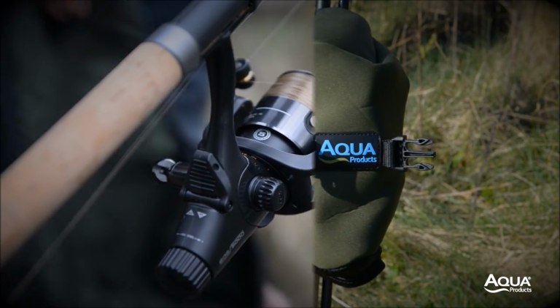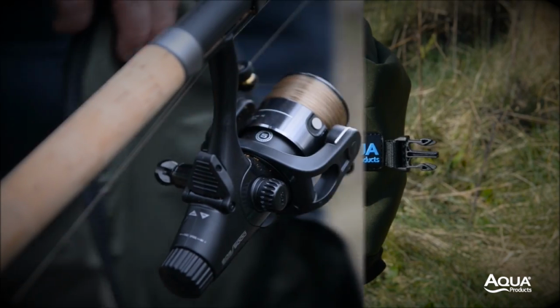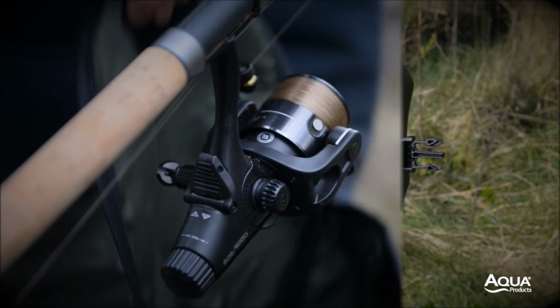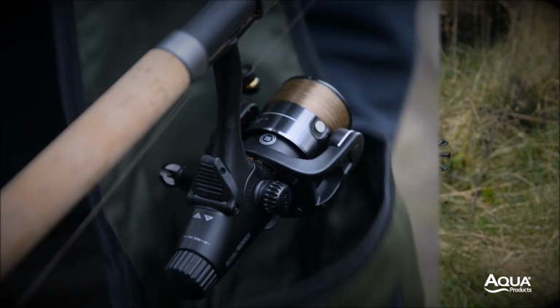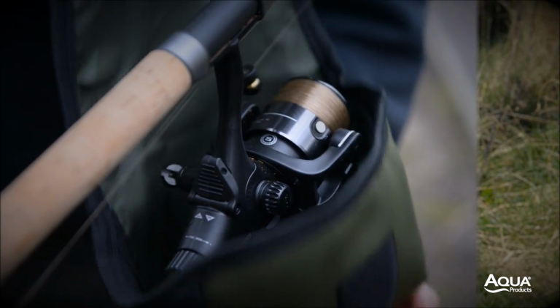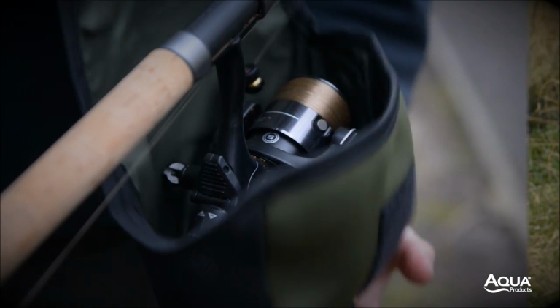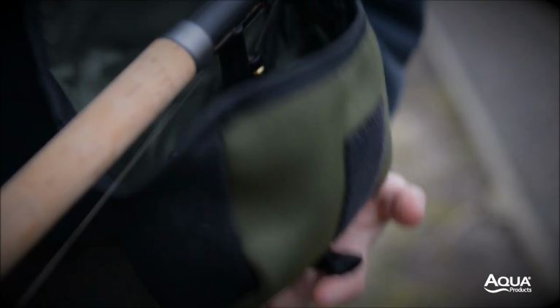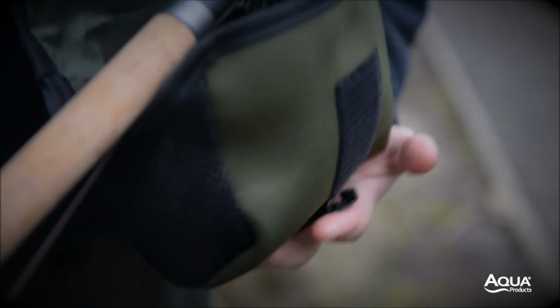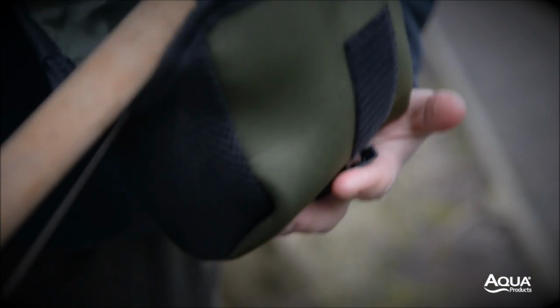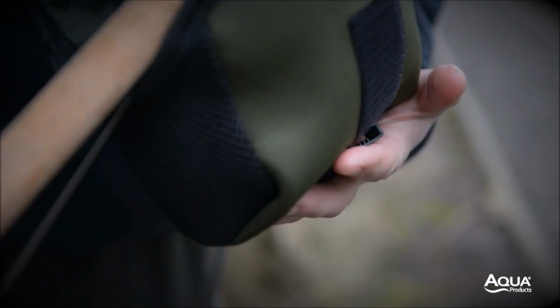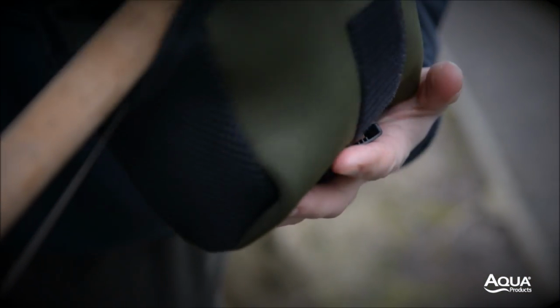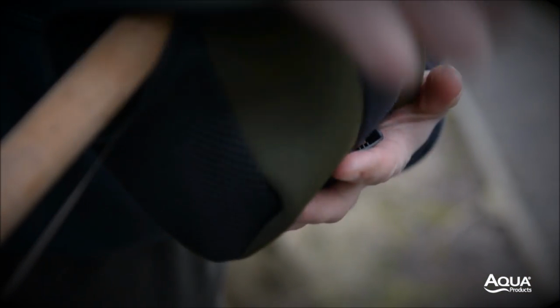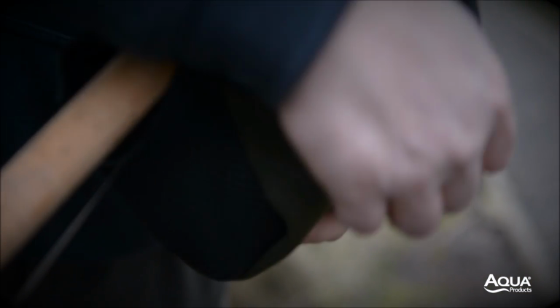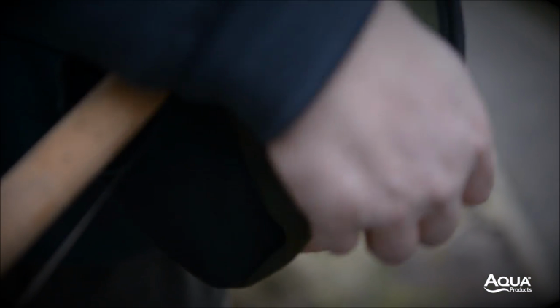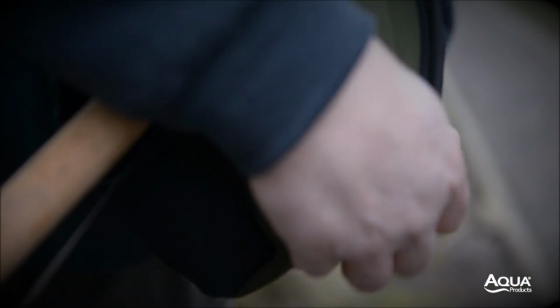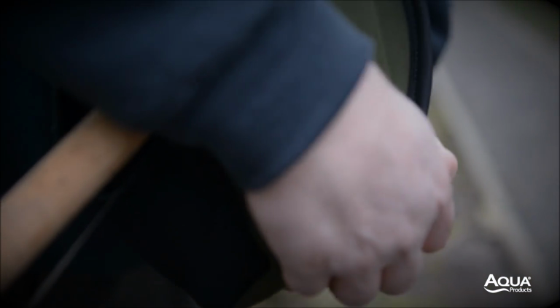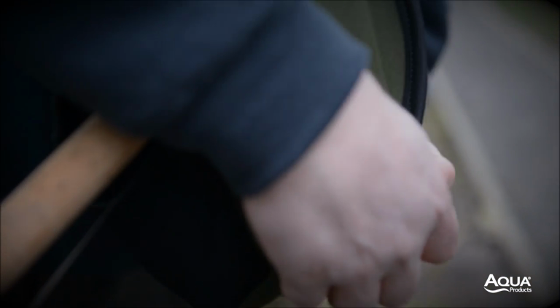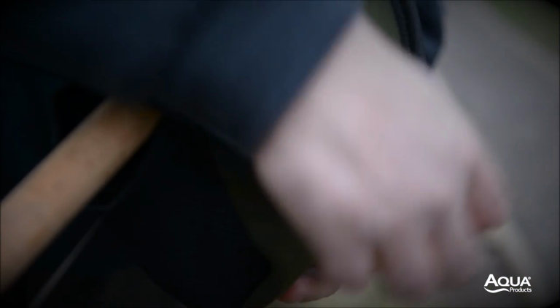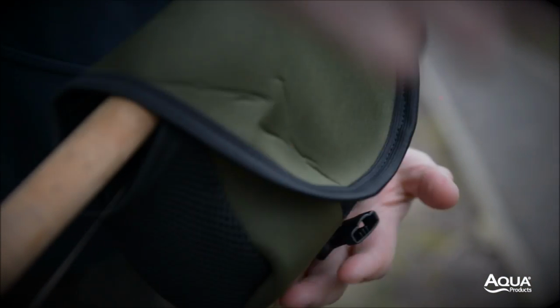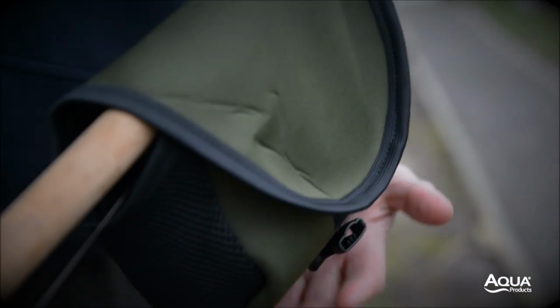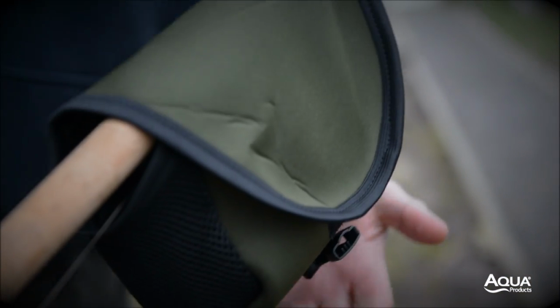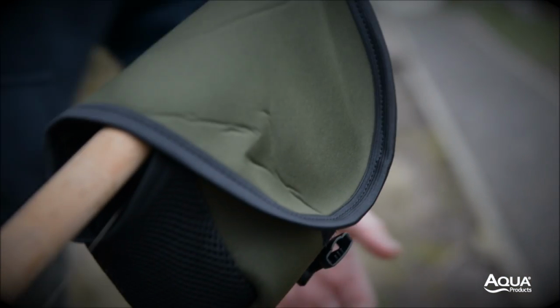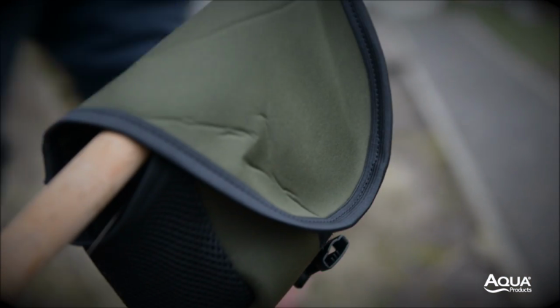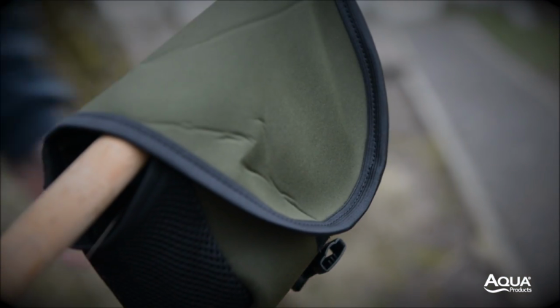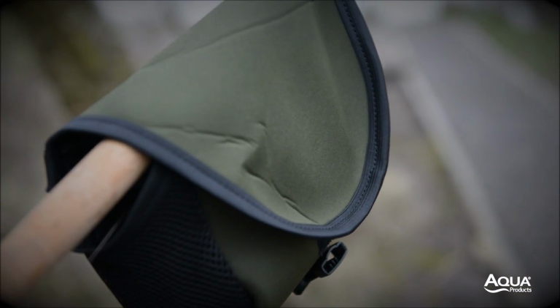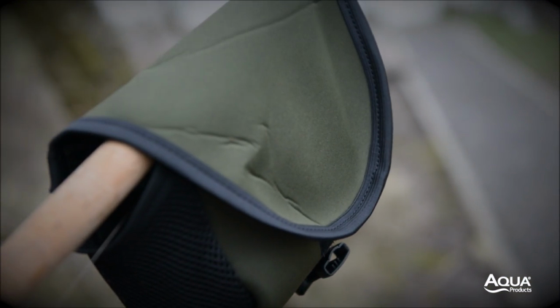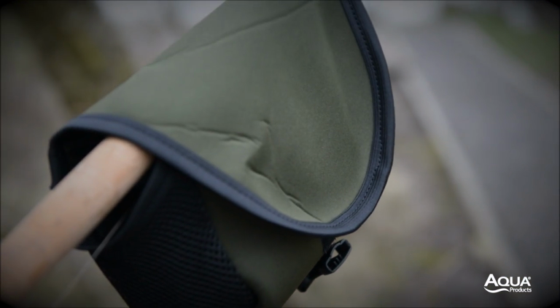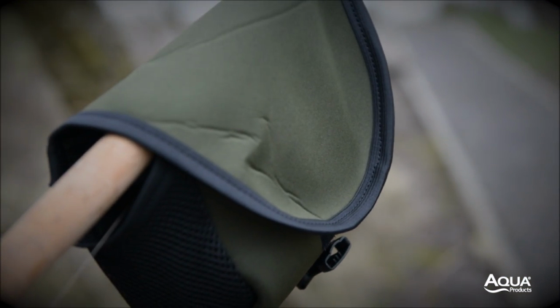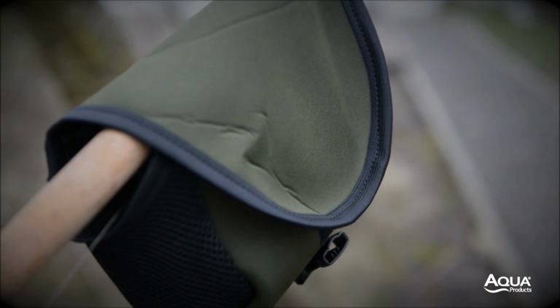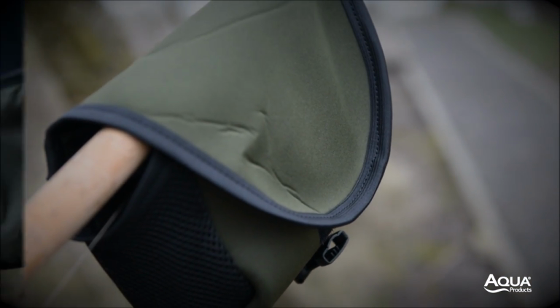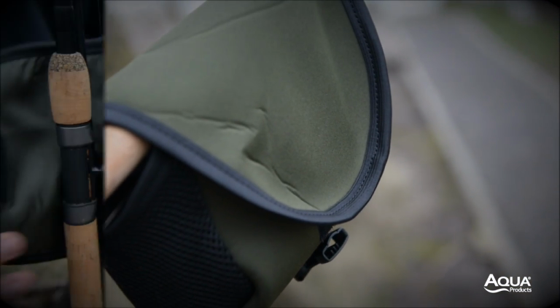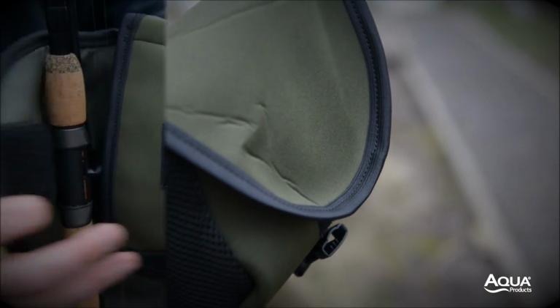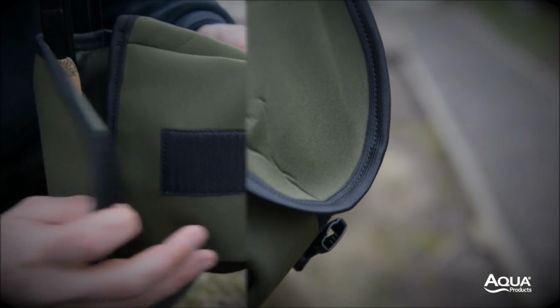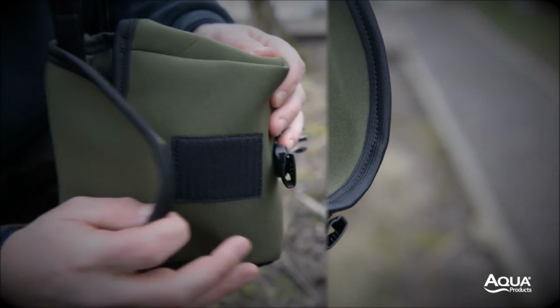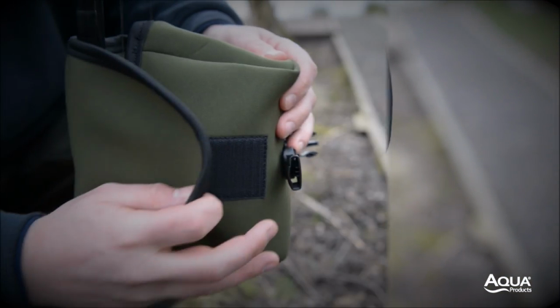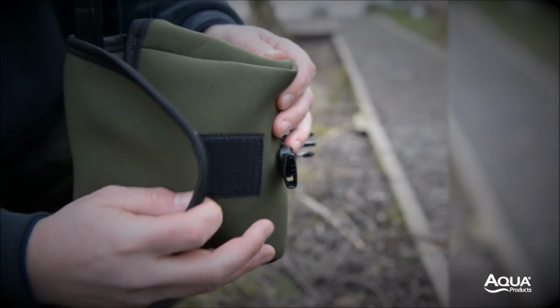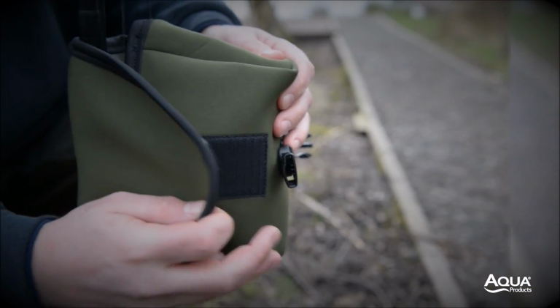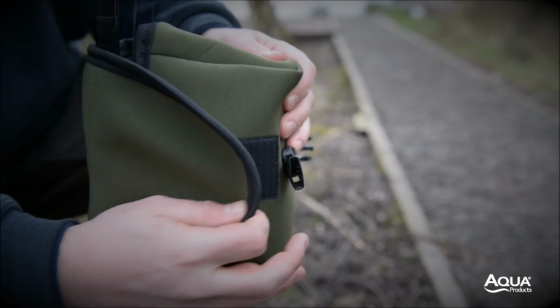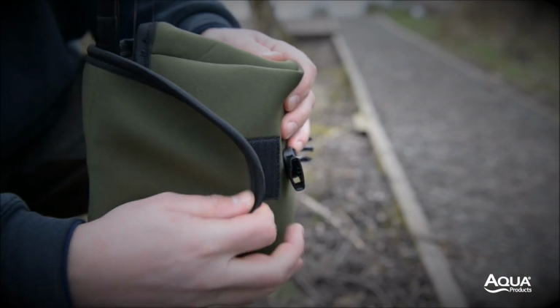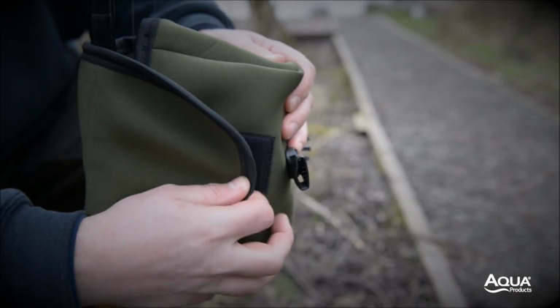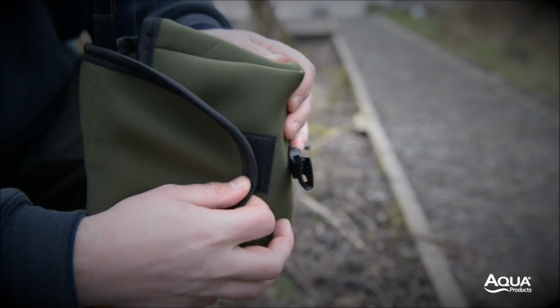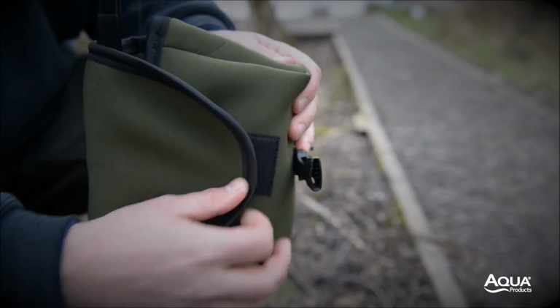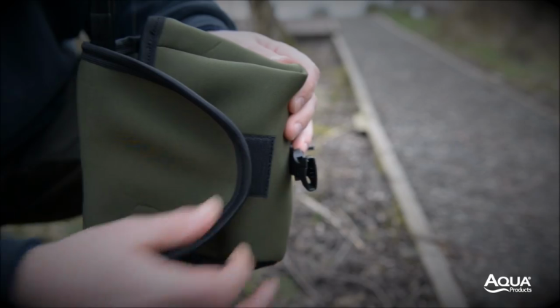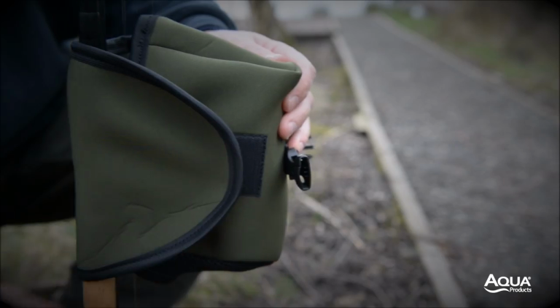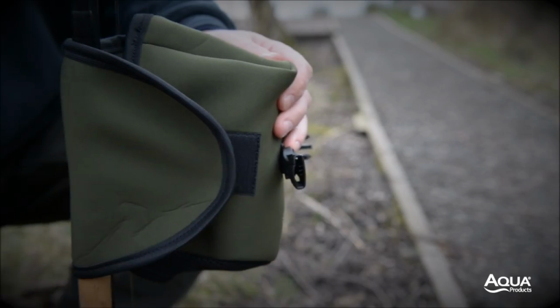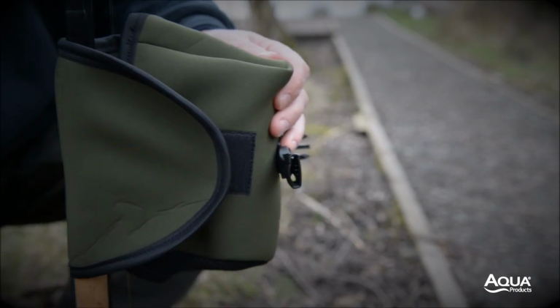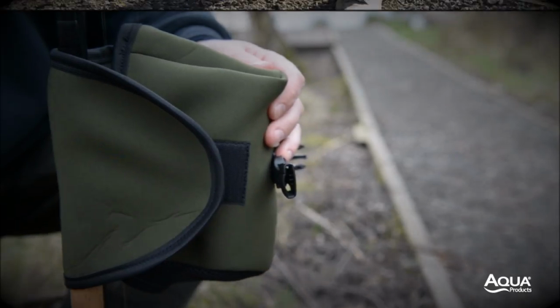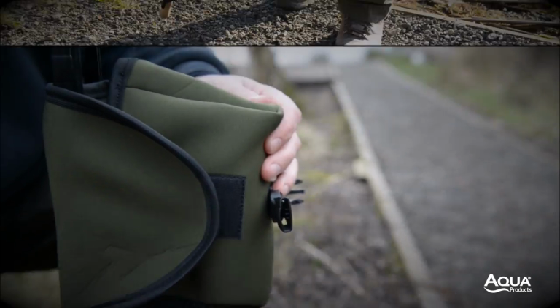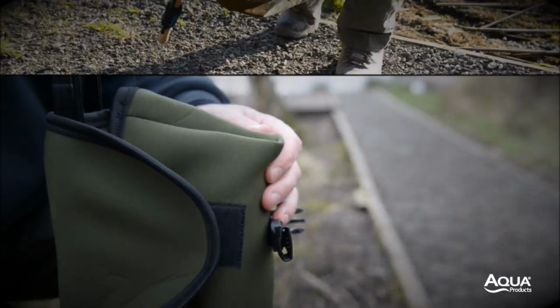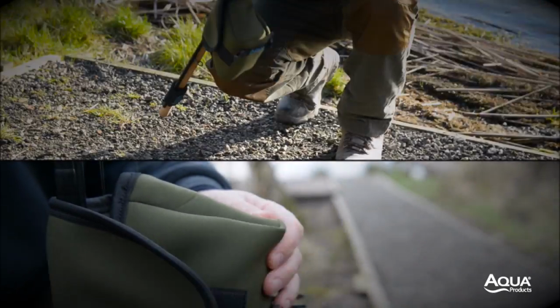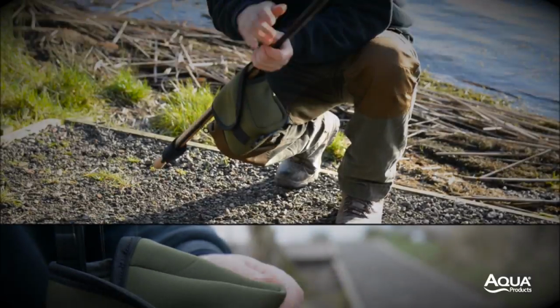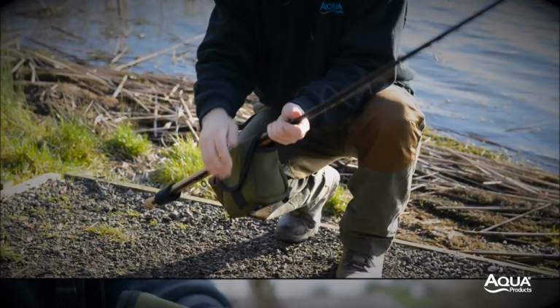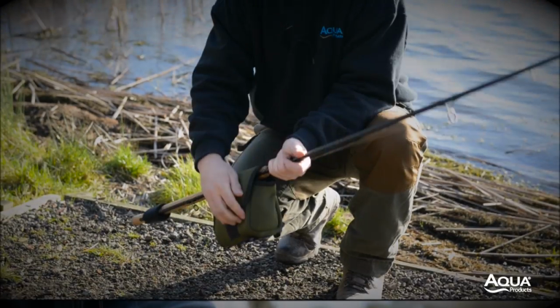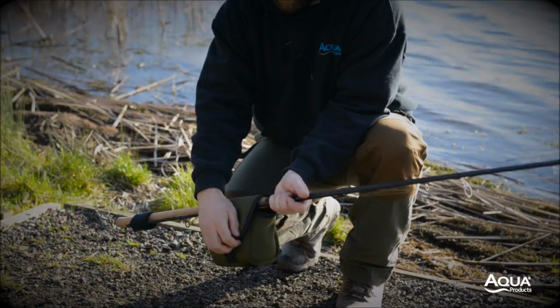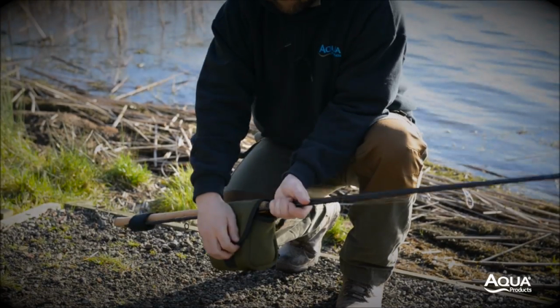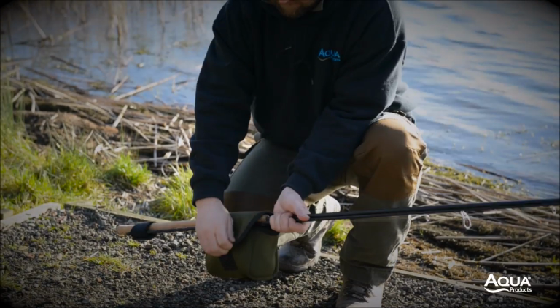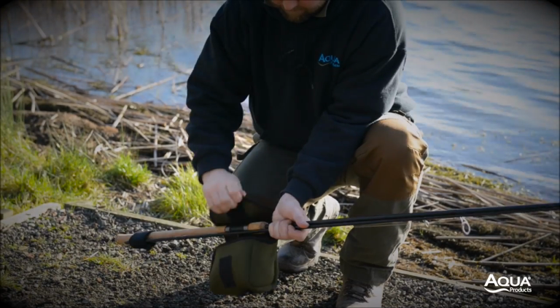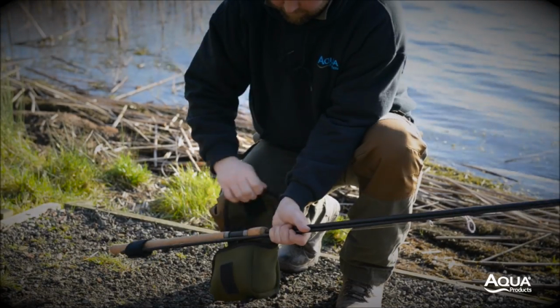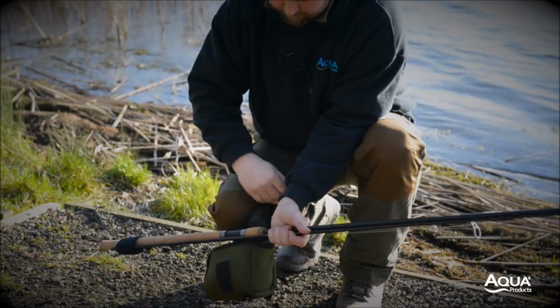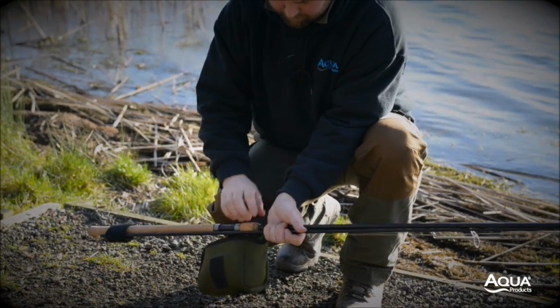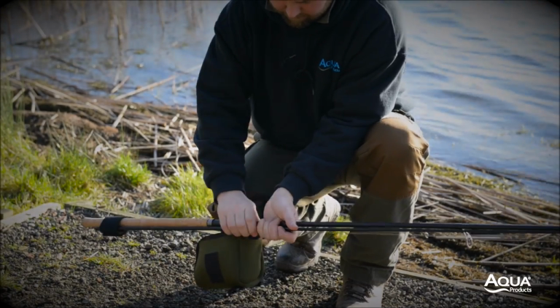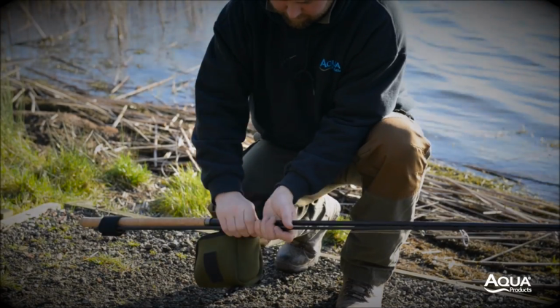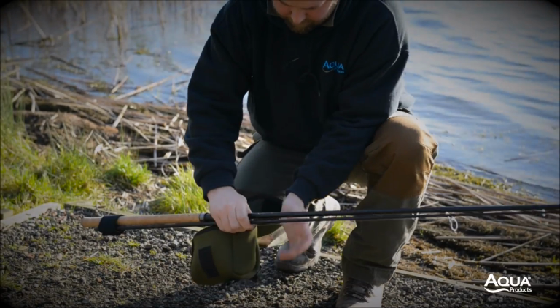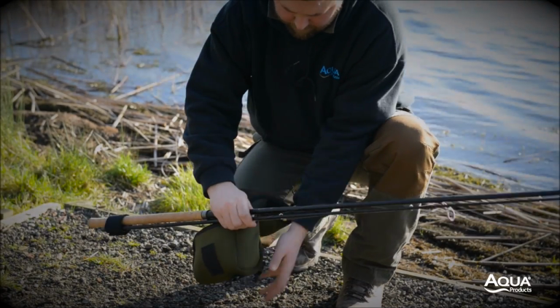Large velcro closures secure the reel jackets to the rod and offer a level of adjustment in order to hold everything safe and secure.